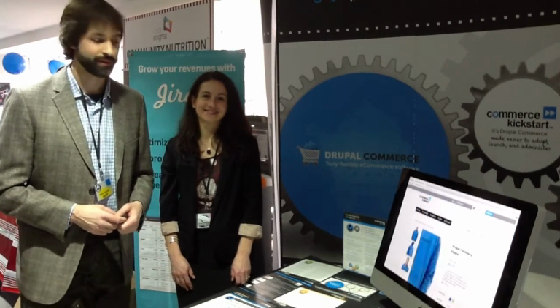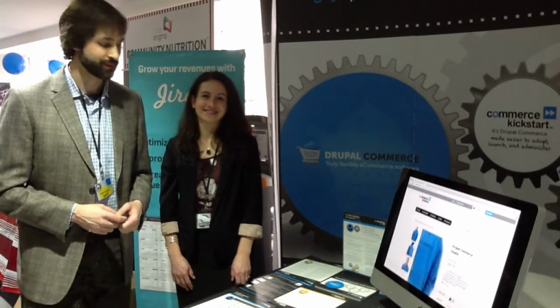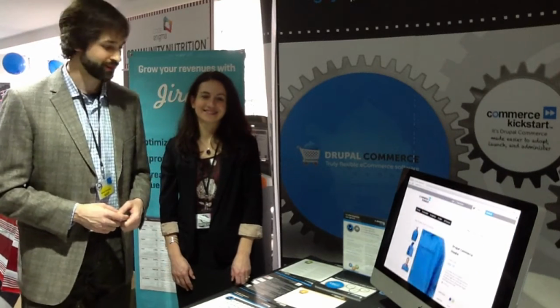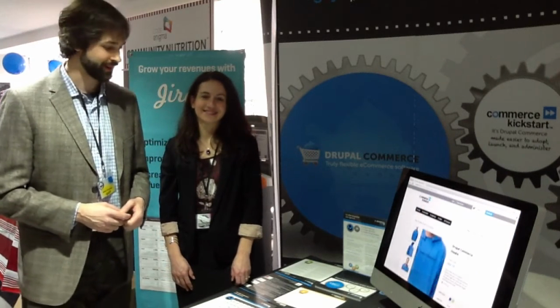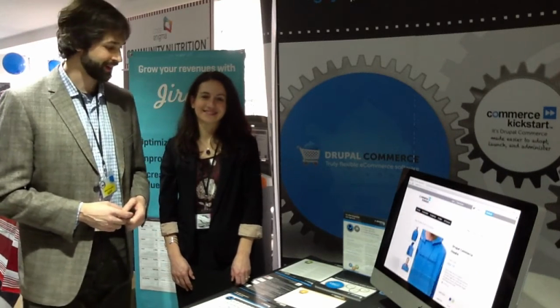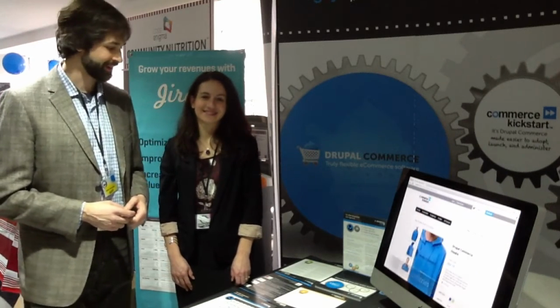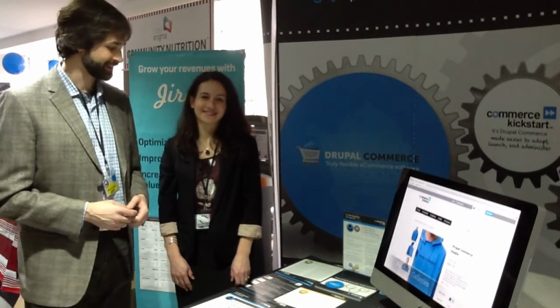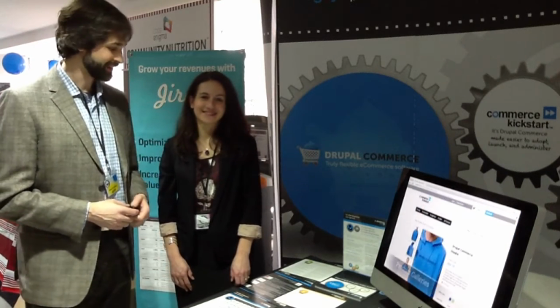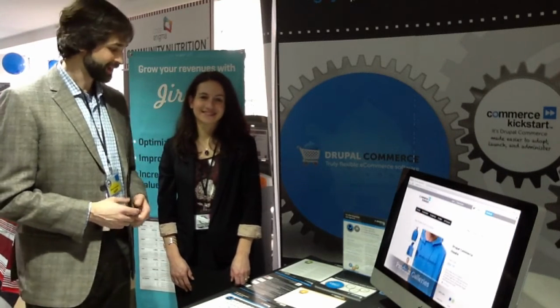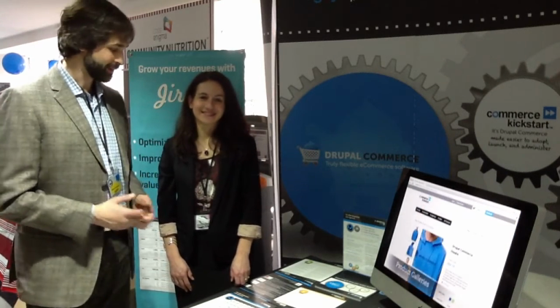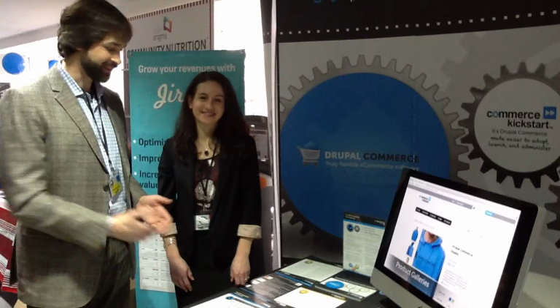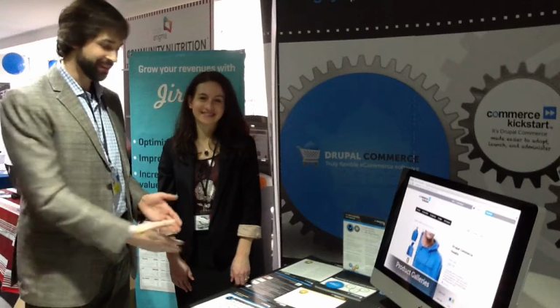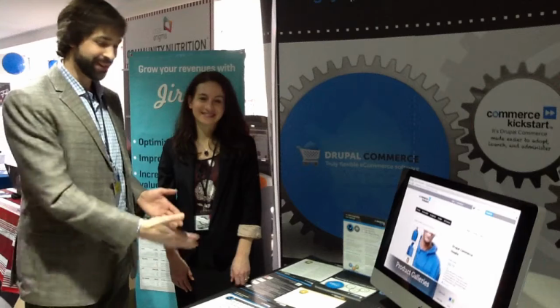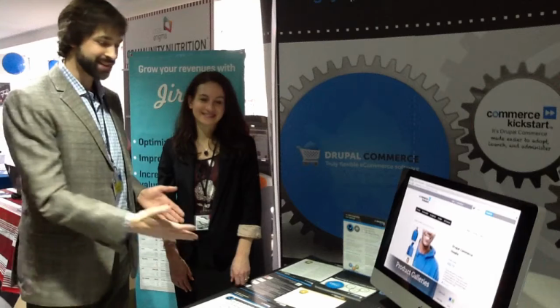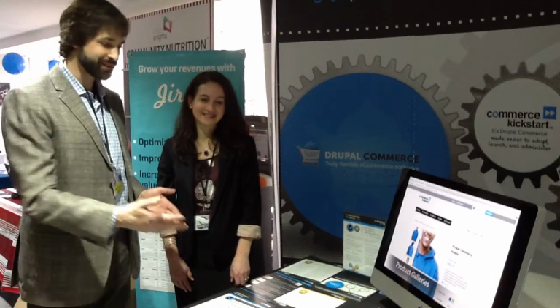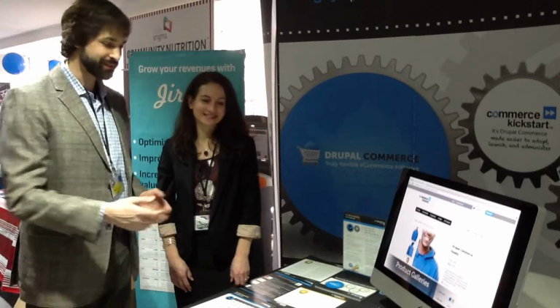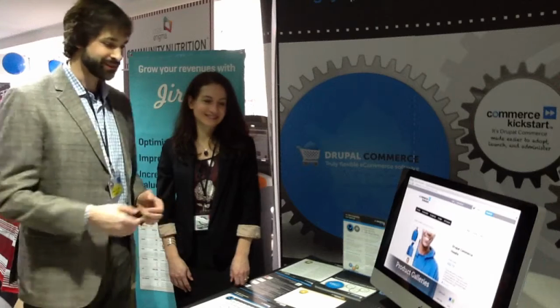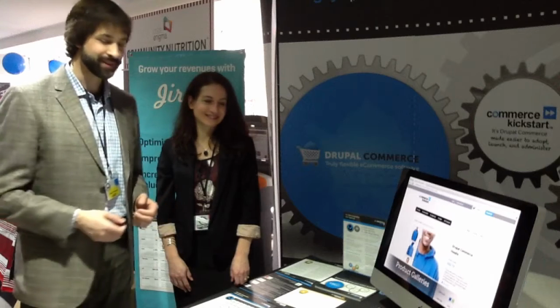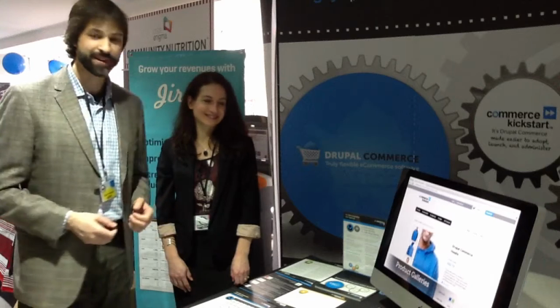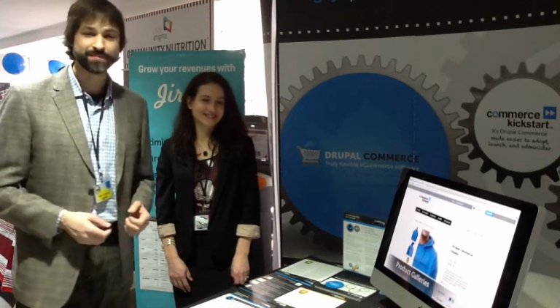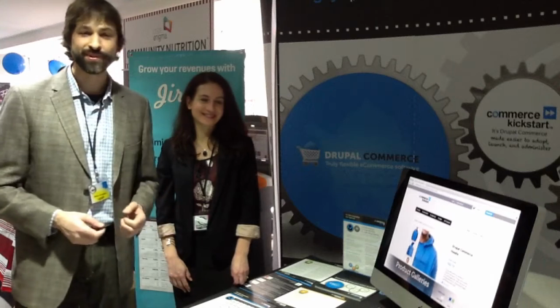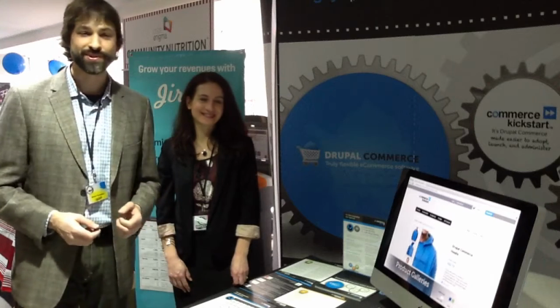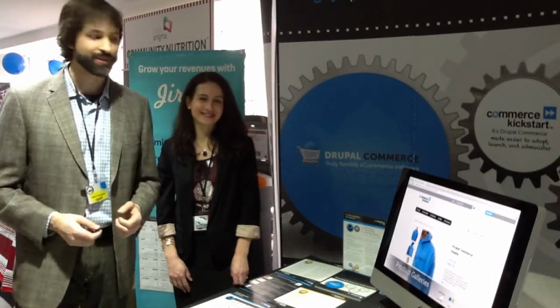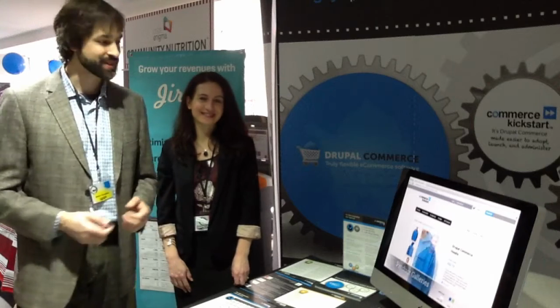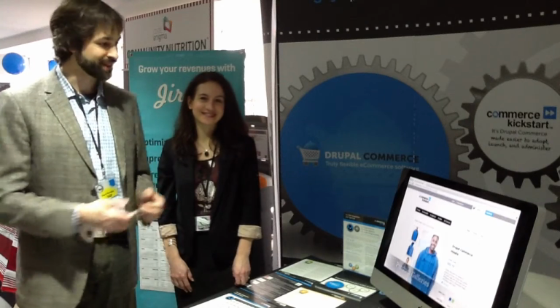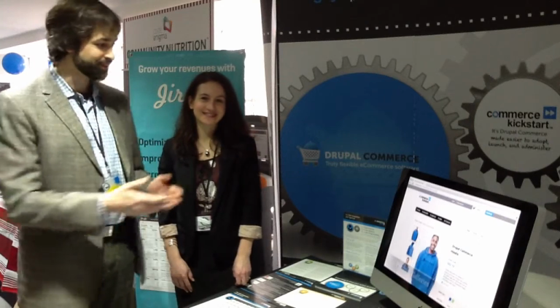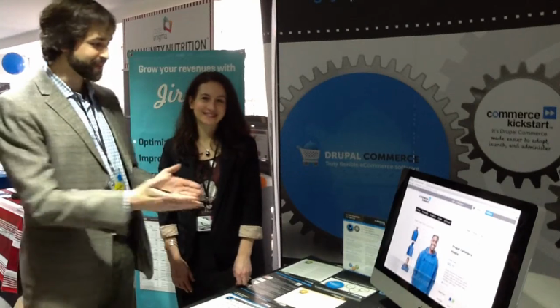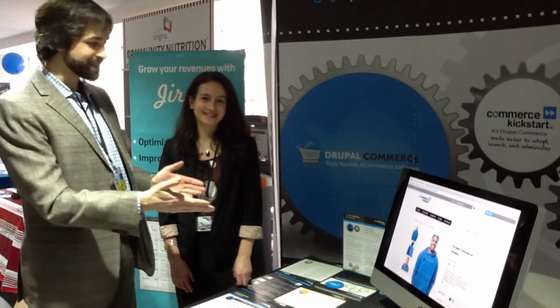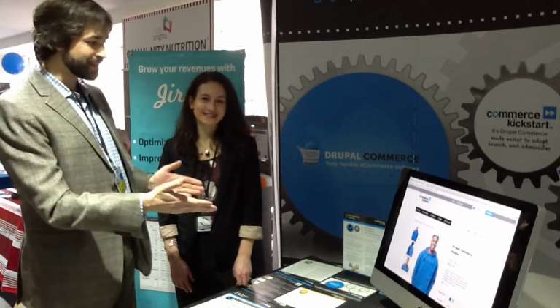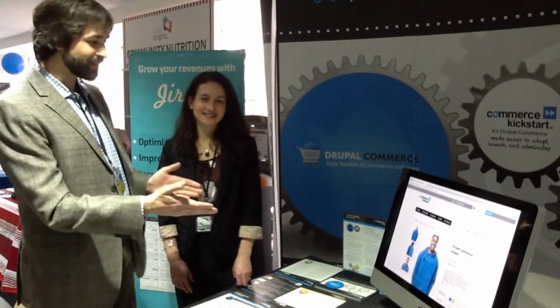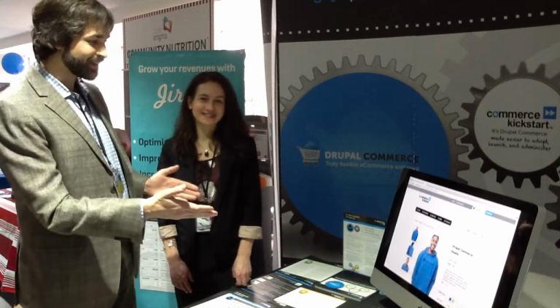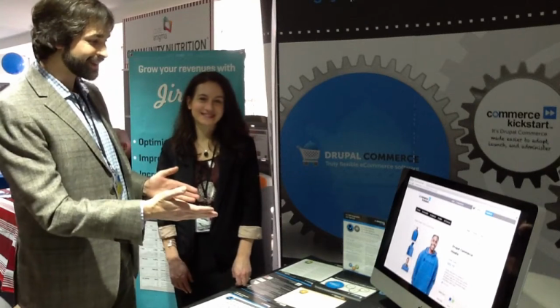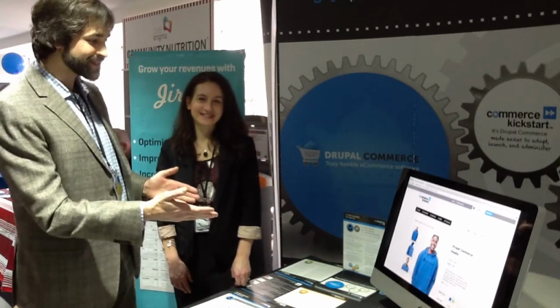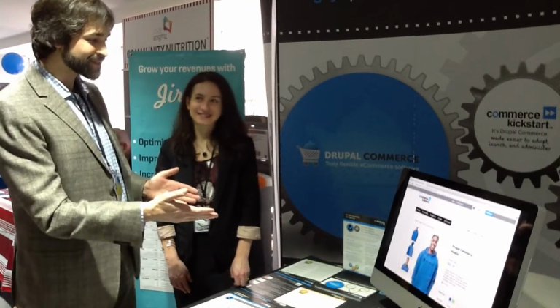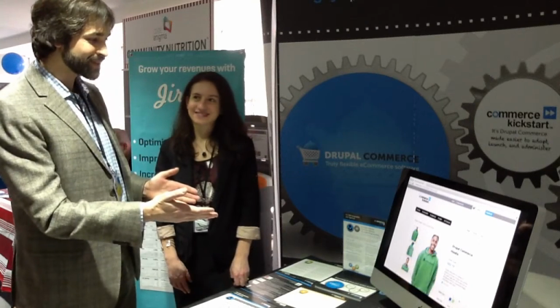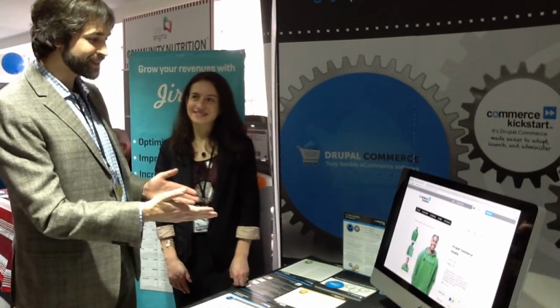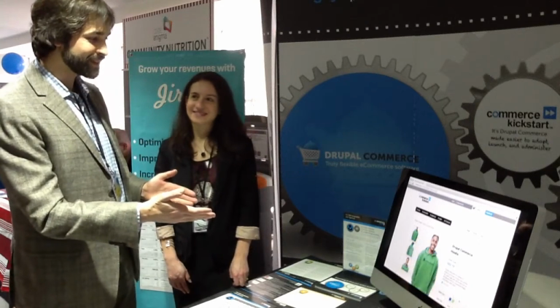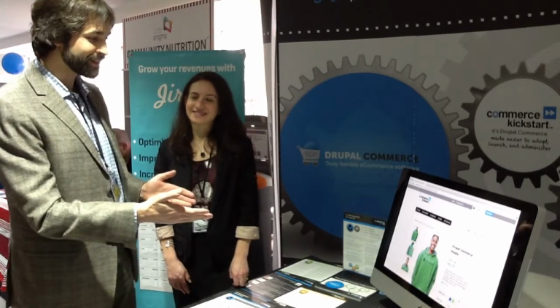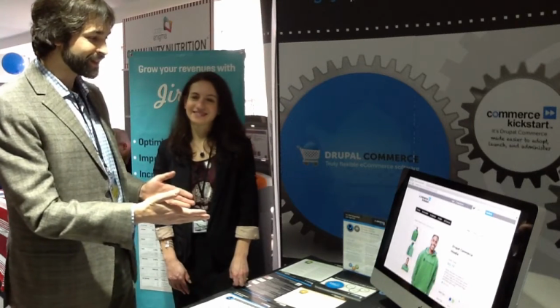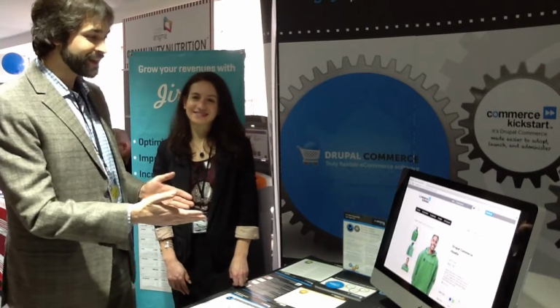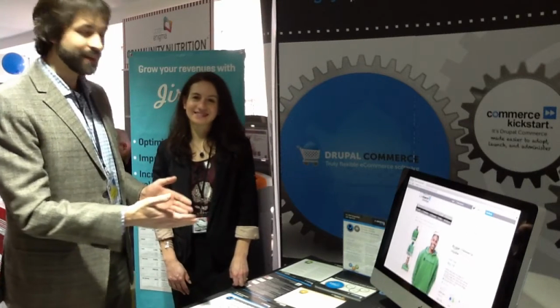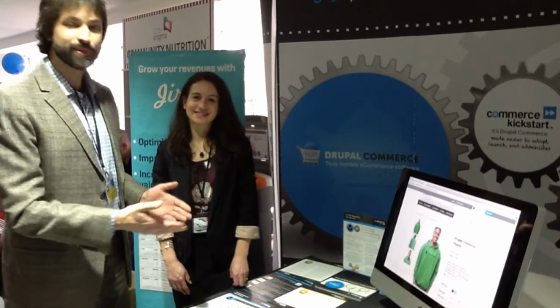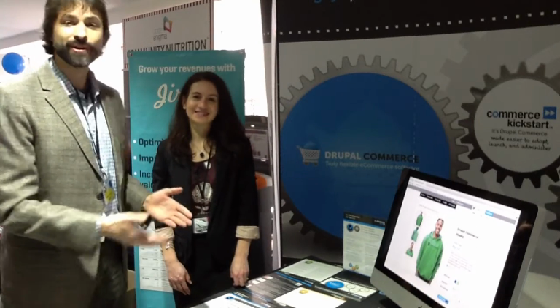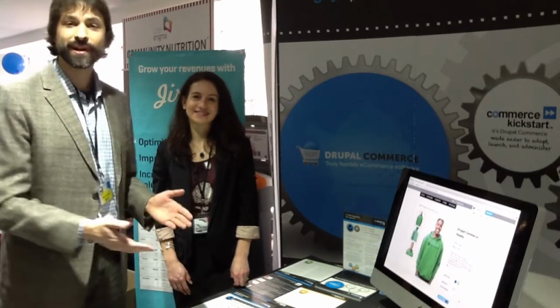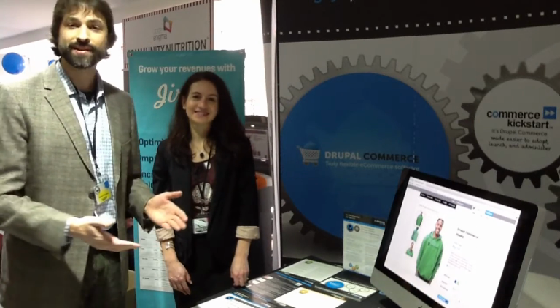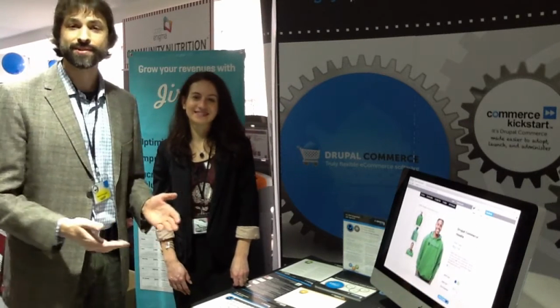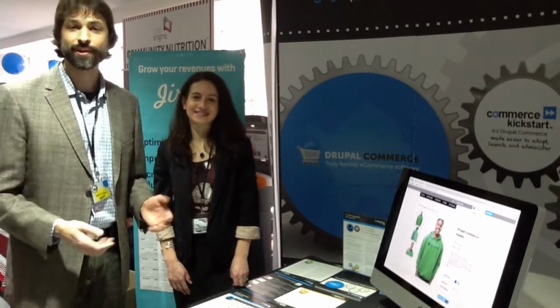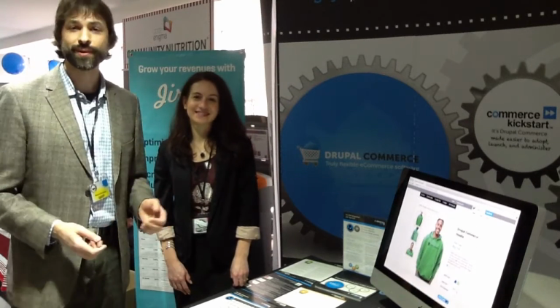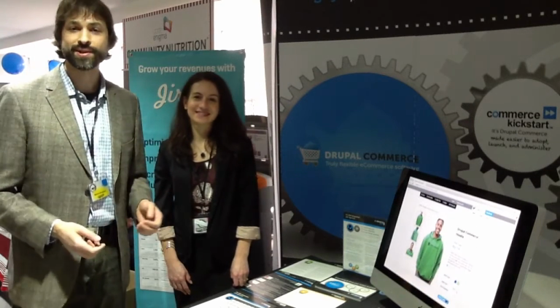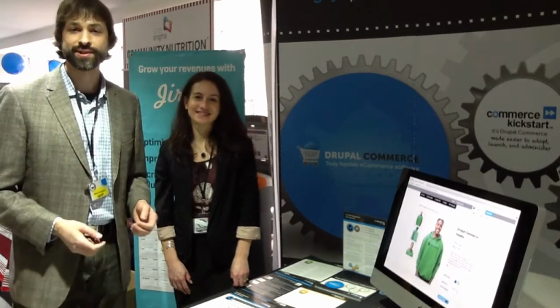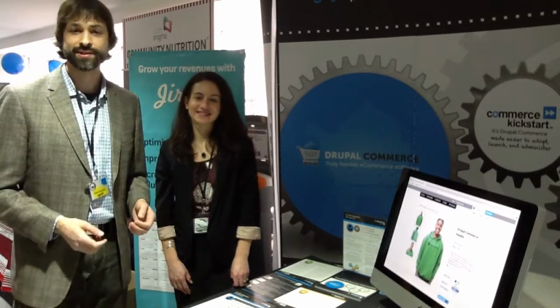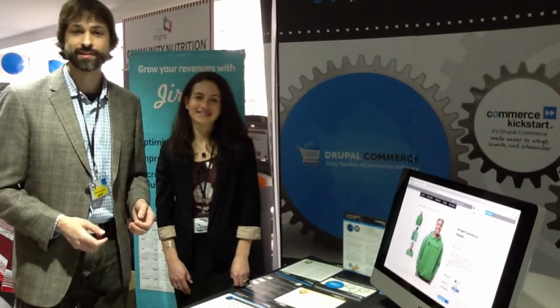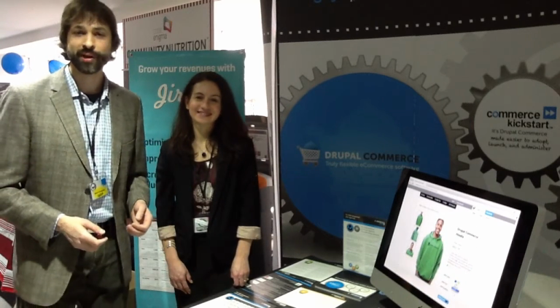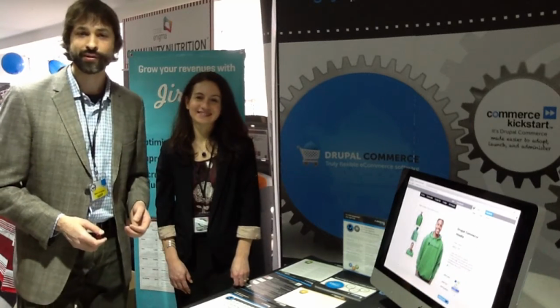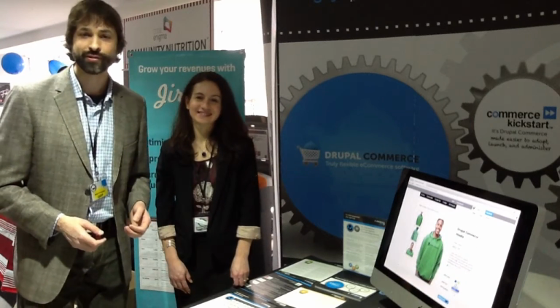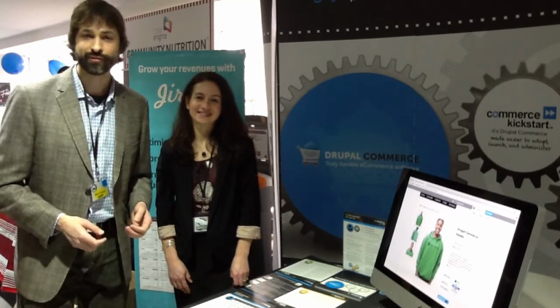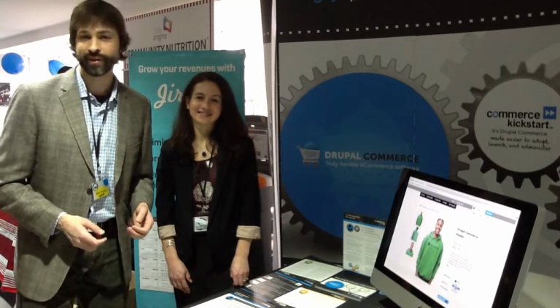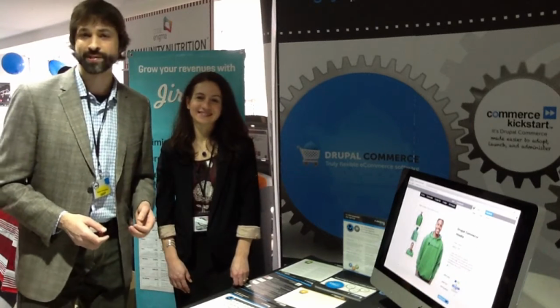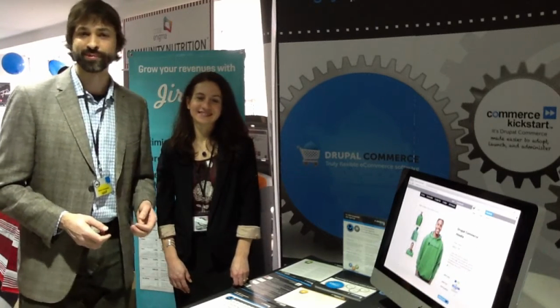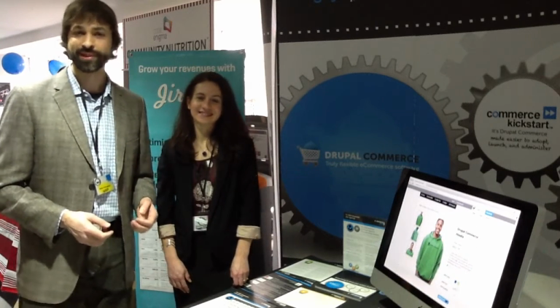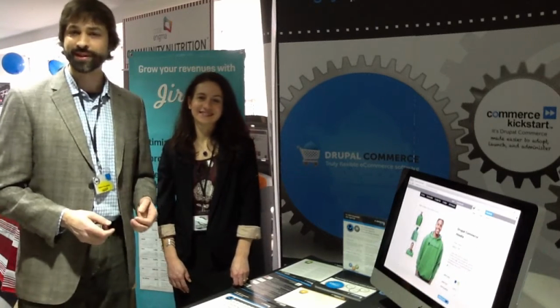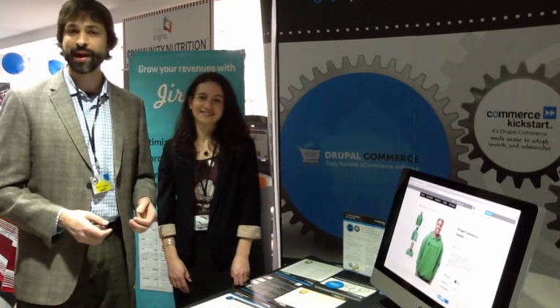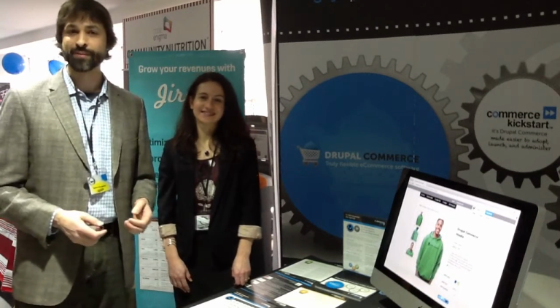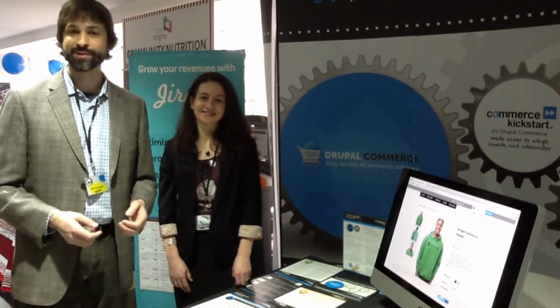So we've got lots of nice brochures and a great demo on the screen here, and we're here to answer your questions on flexible e-commerce.